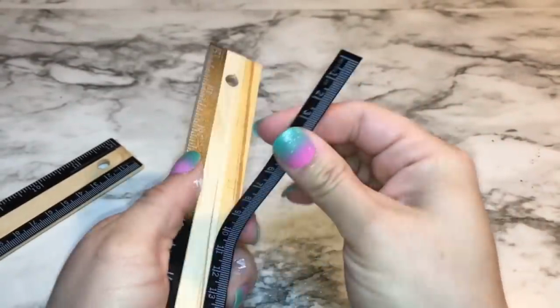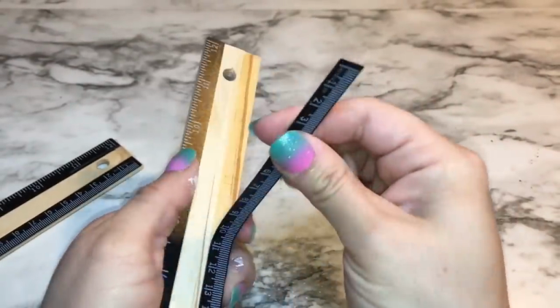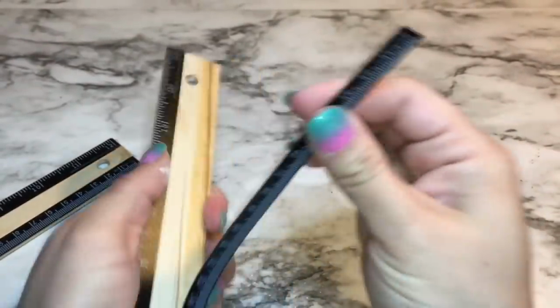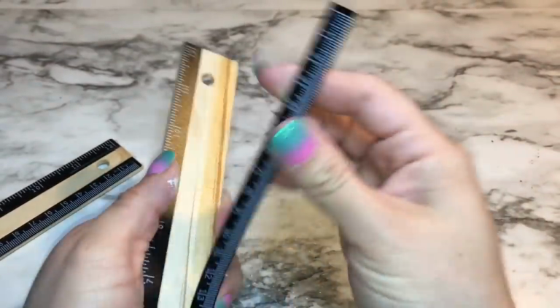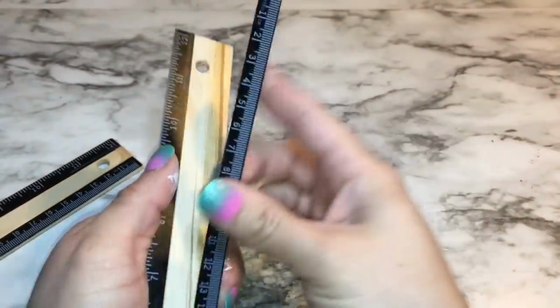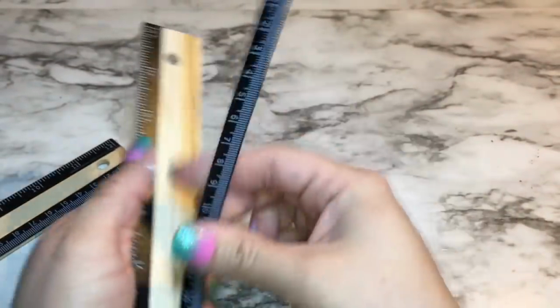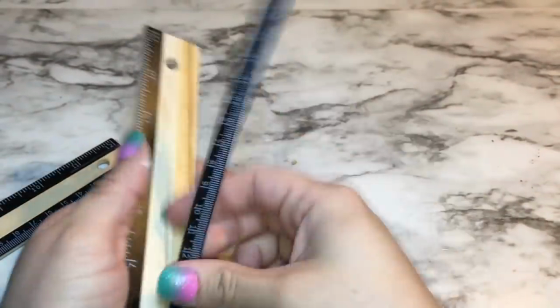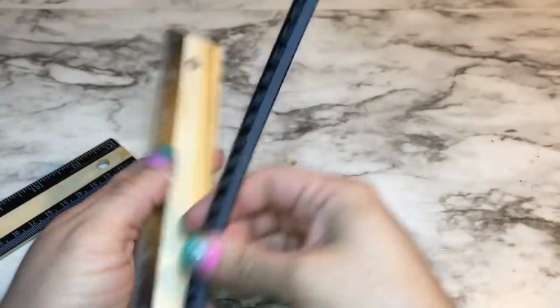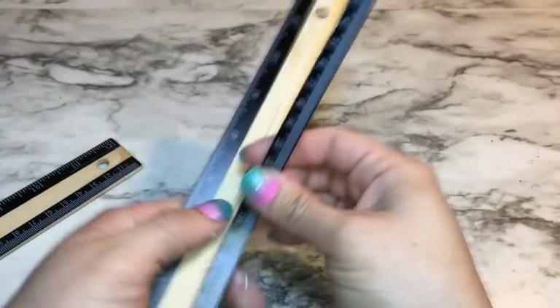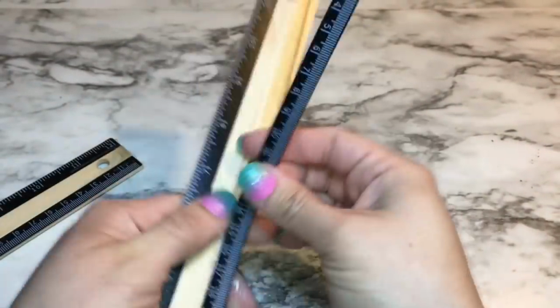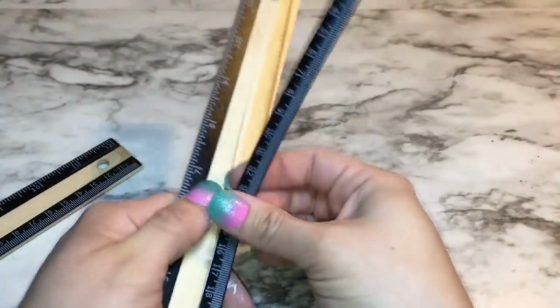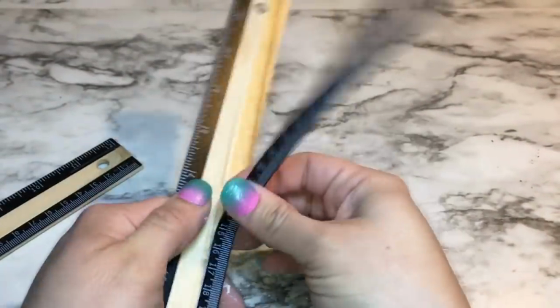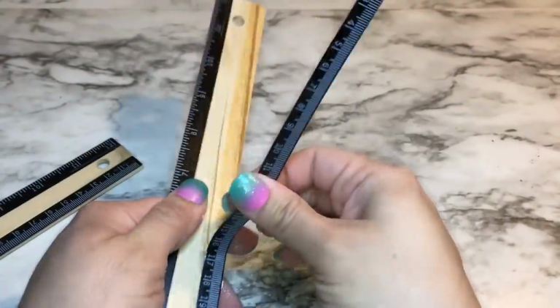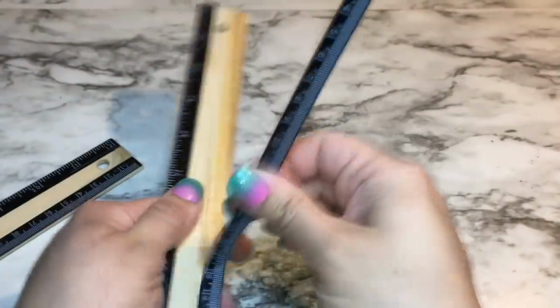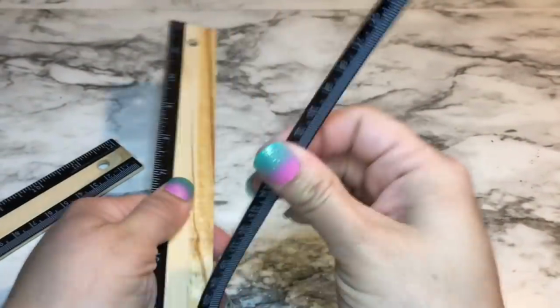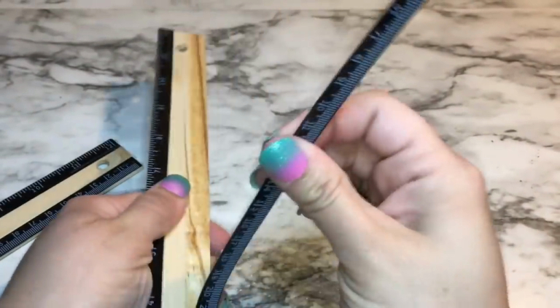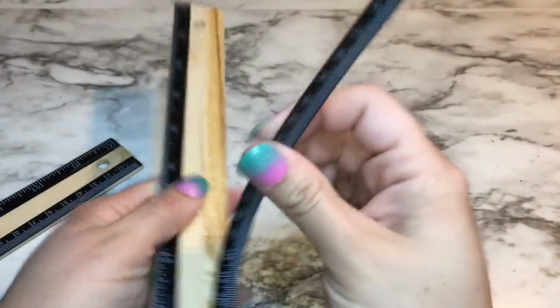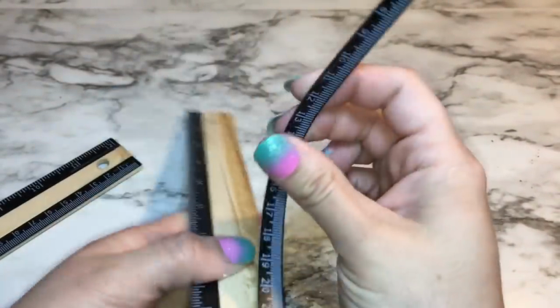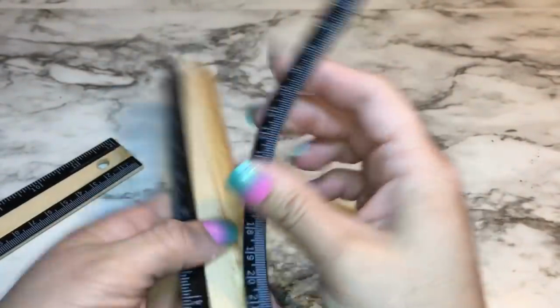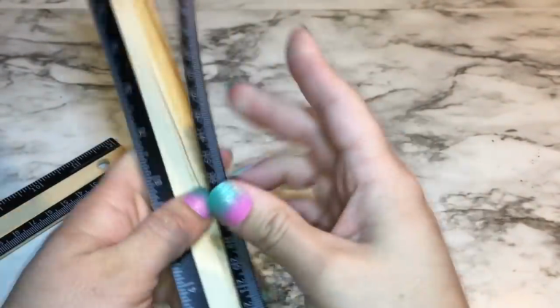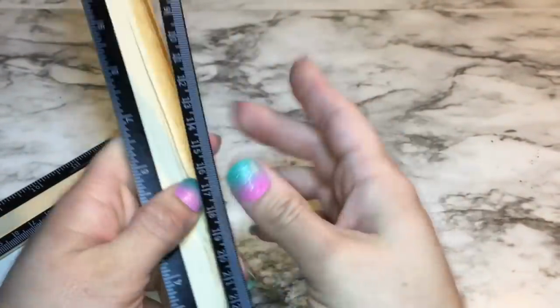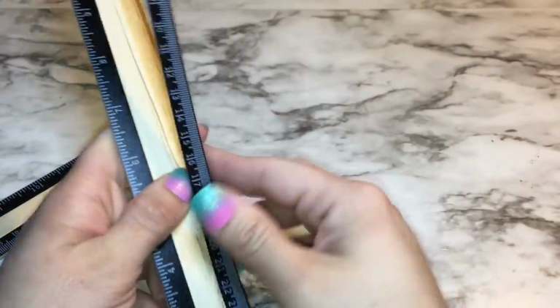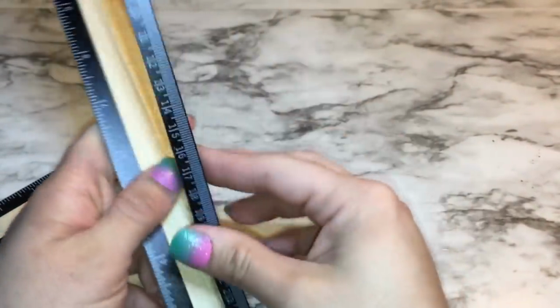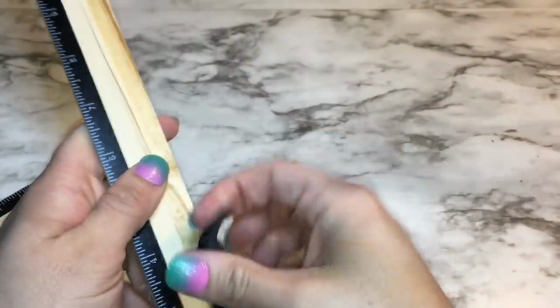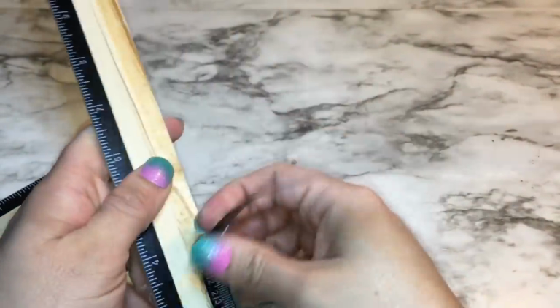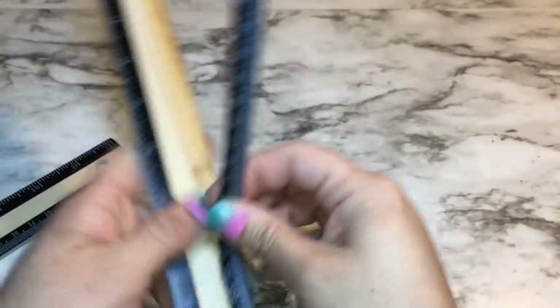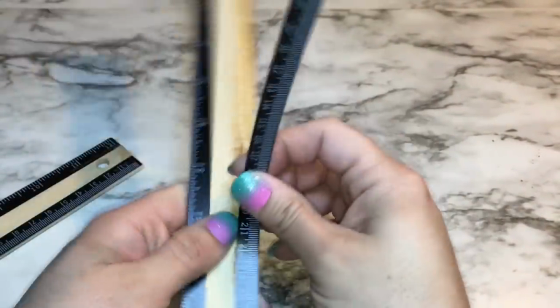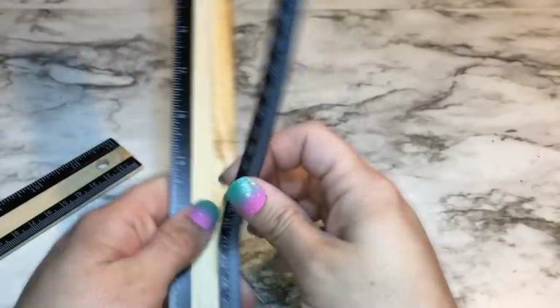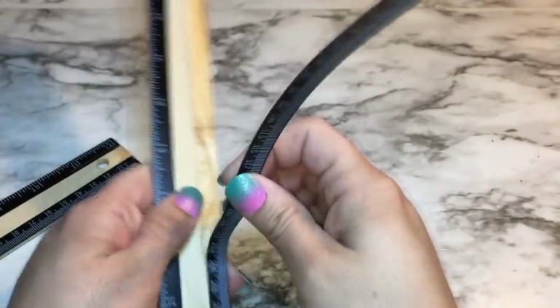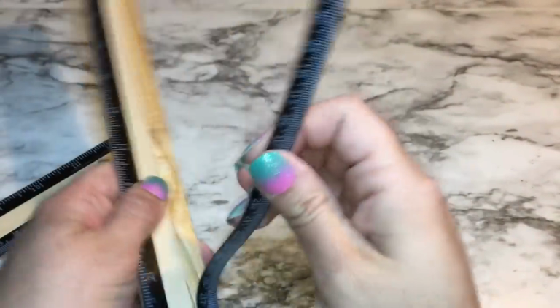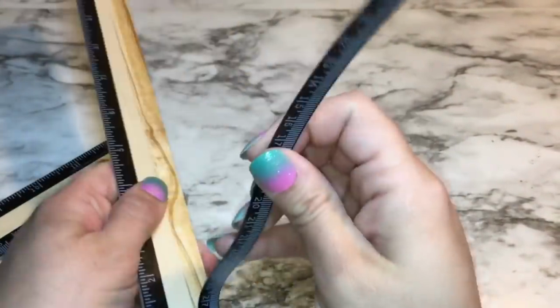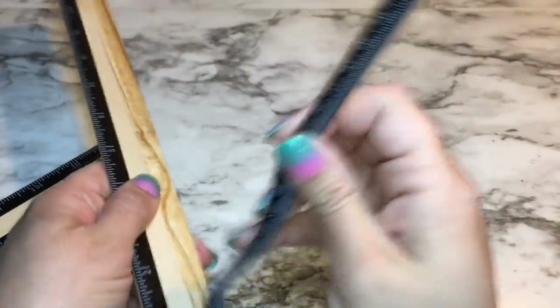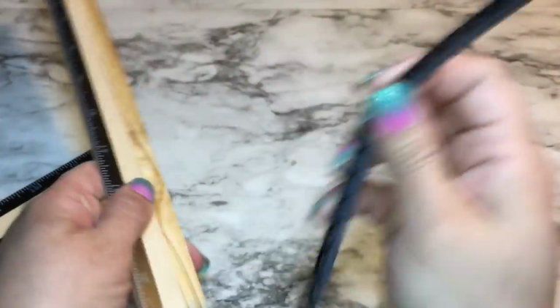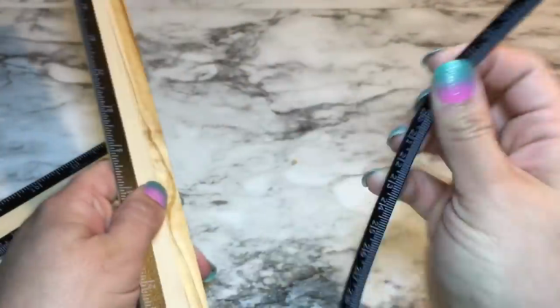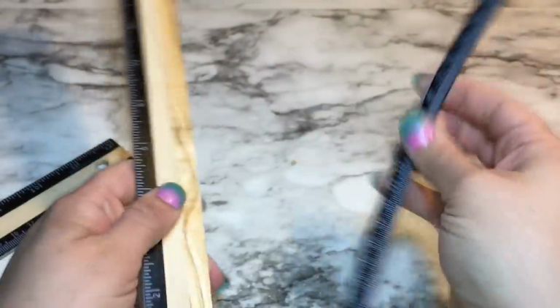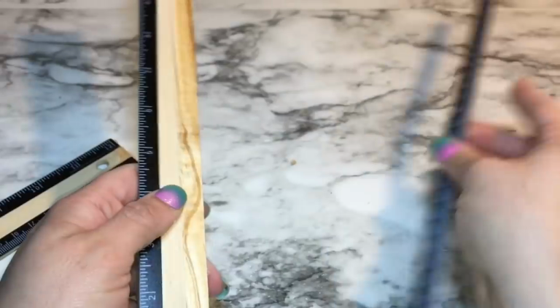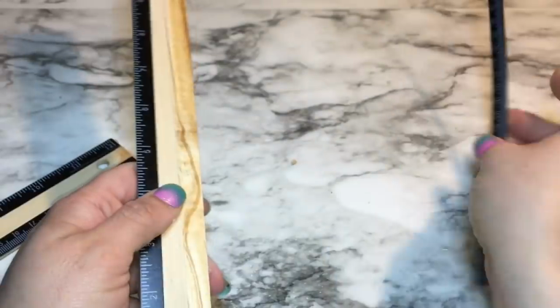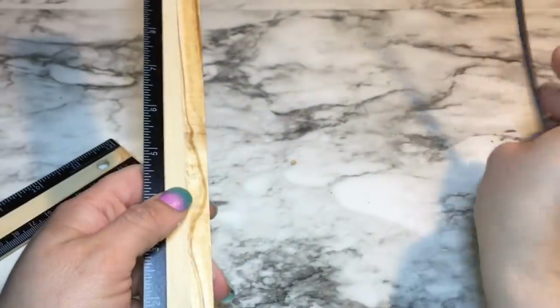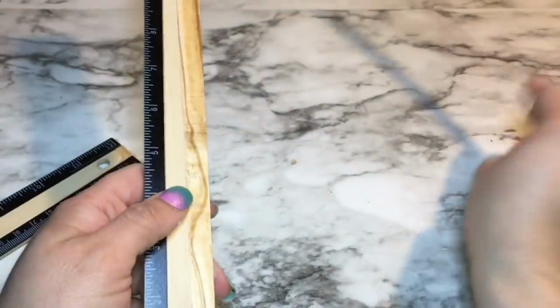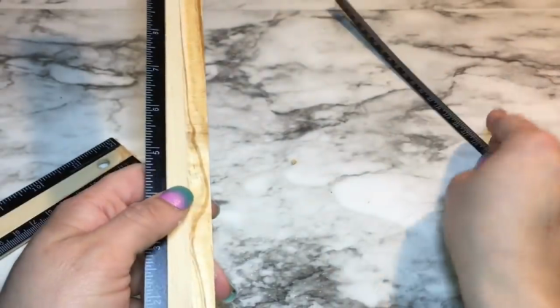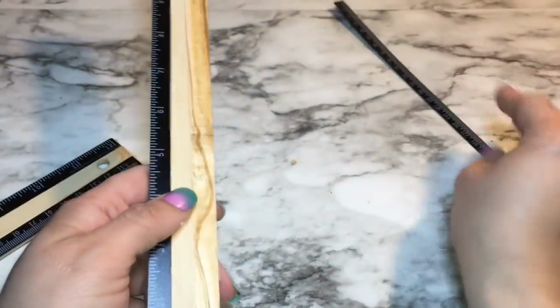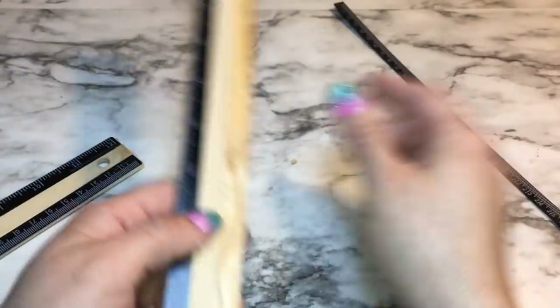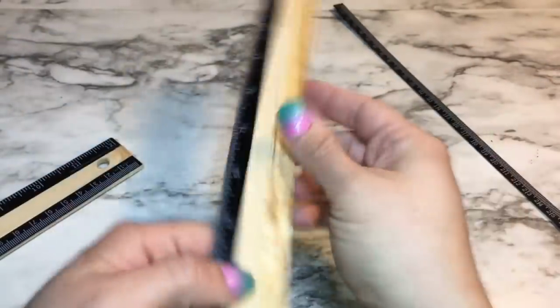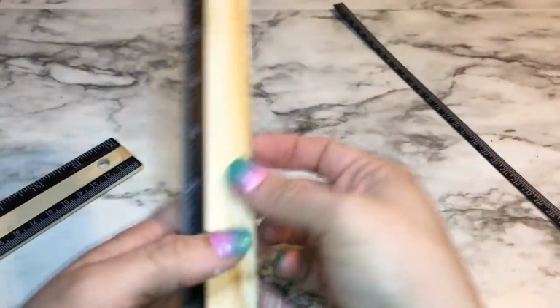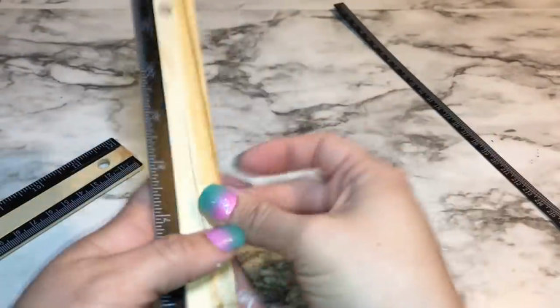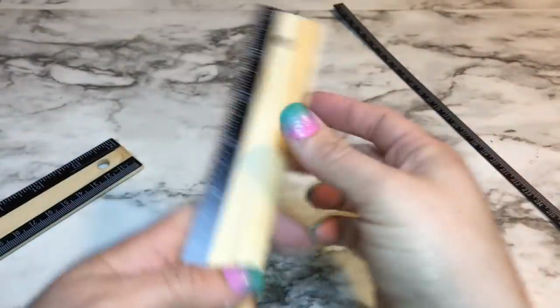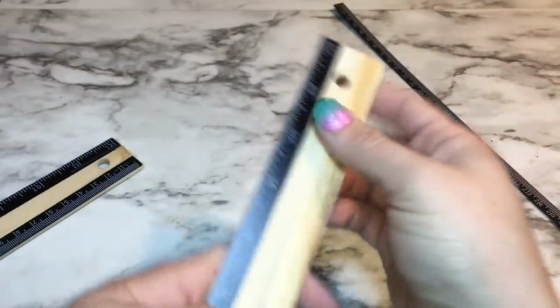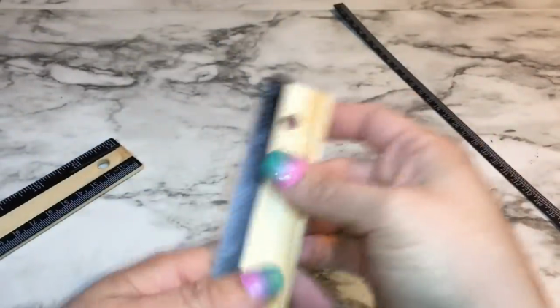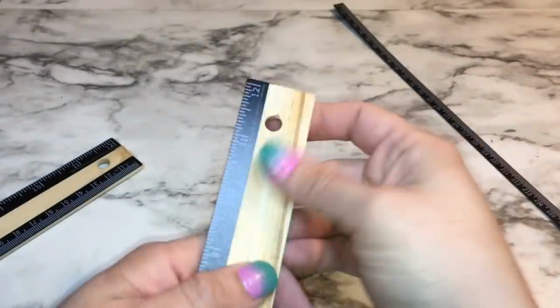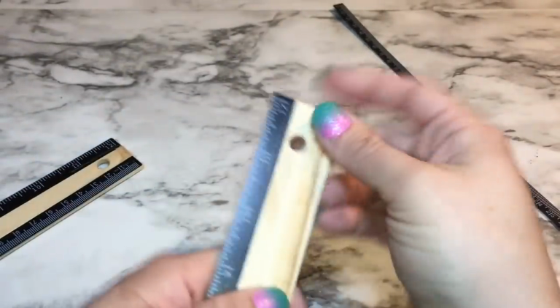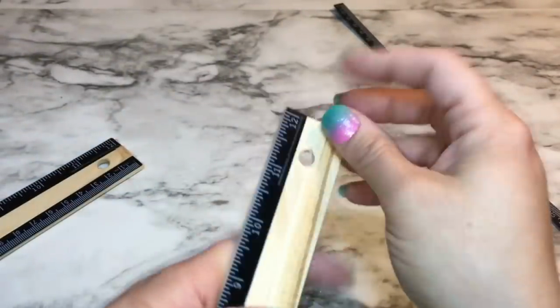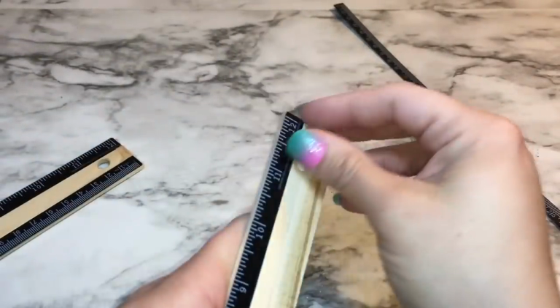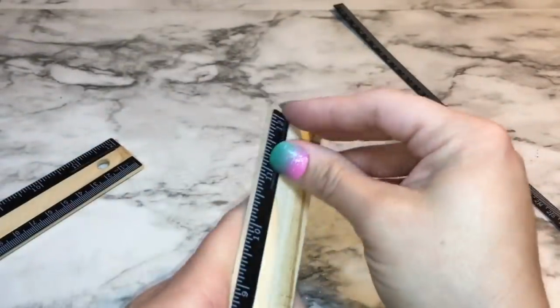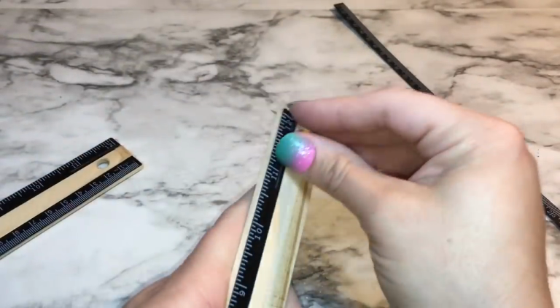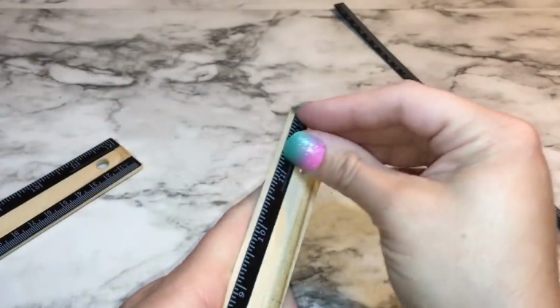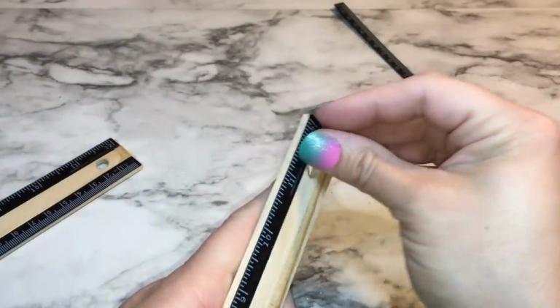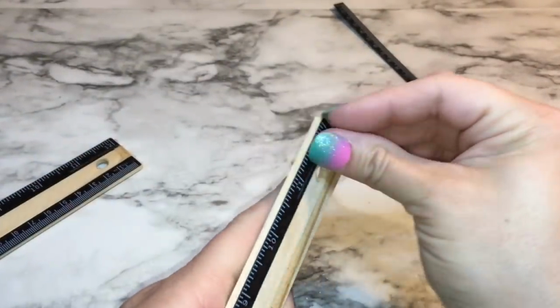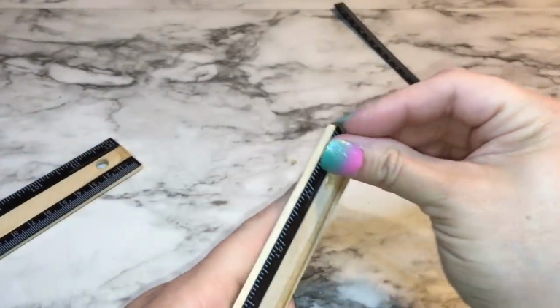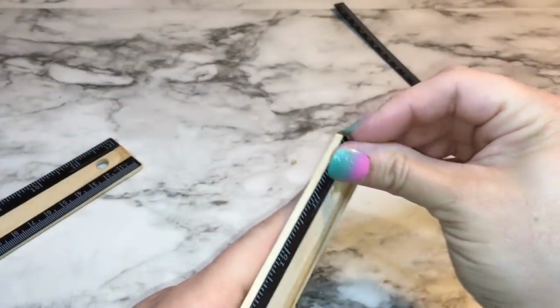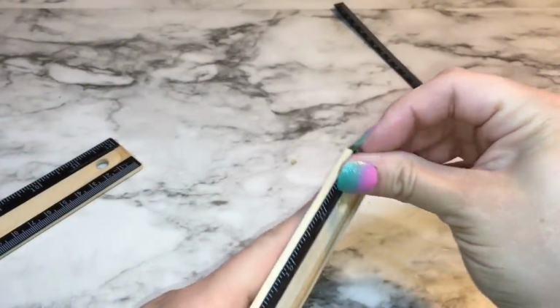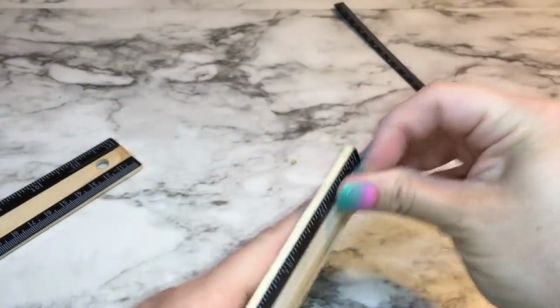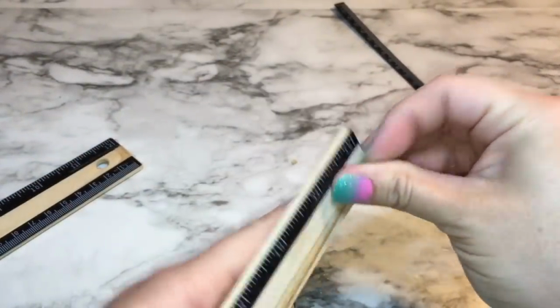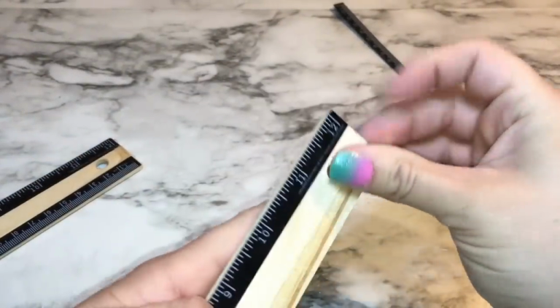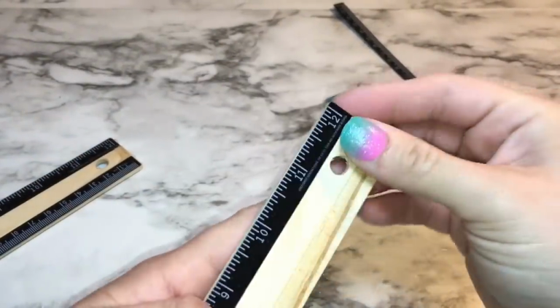The first thing you're going to do is just remove the numbers off the ruler. They come off really easily — they just peel right off.